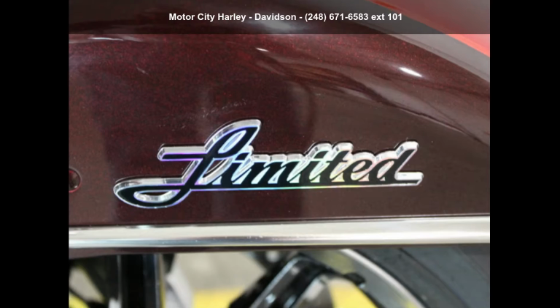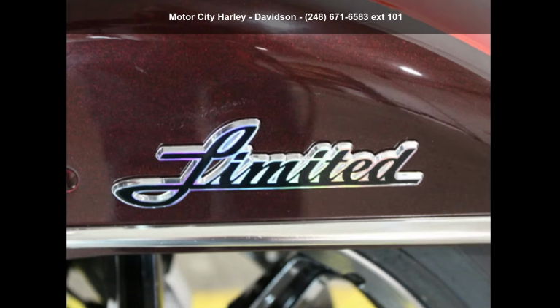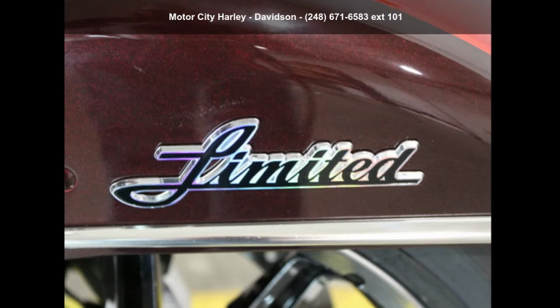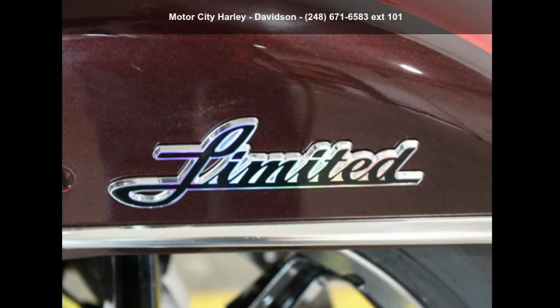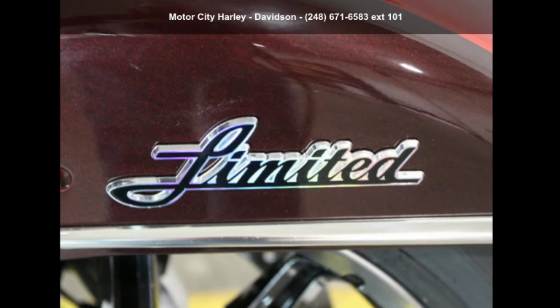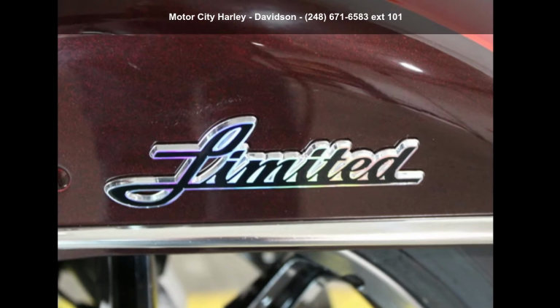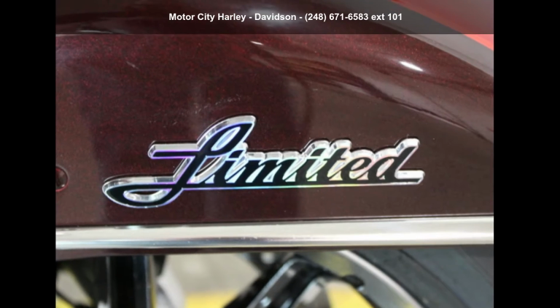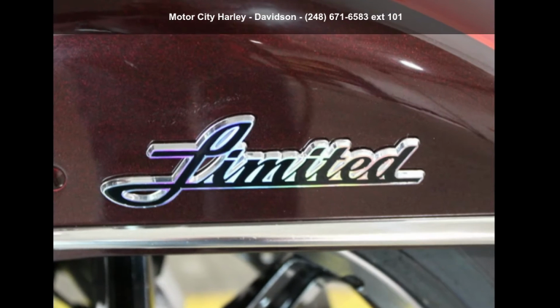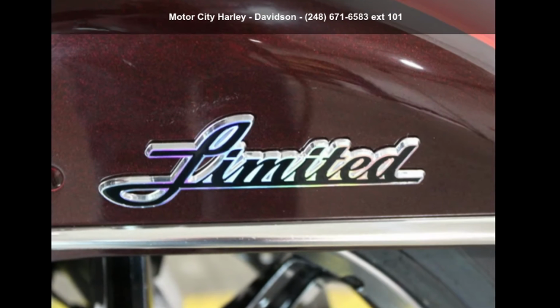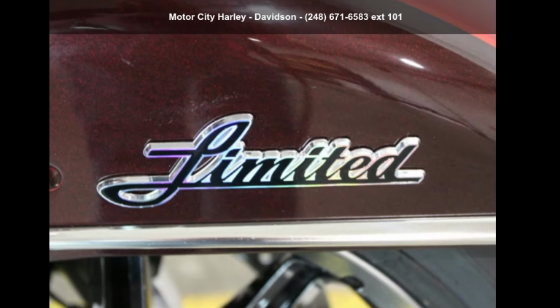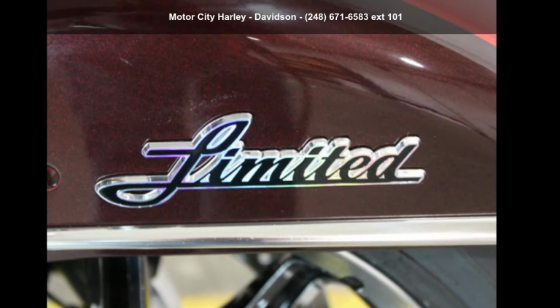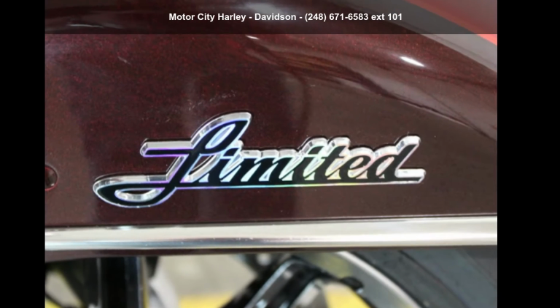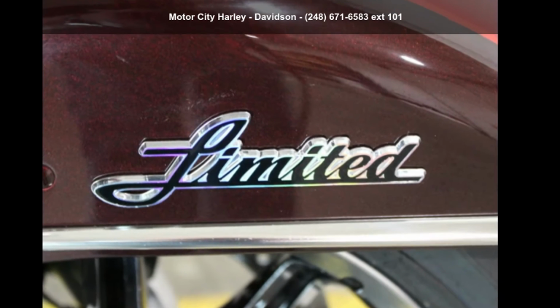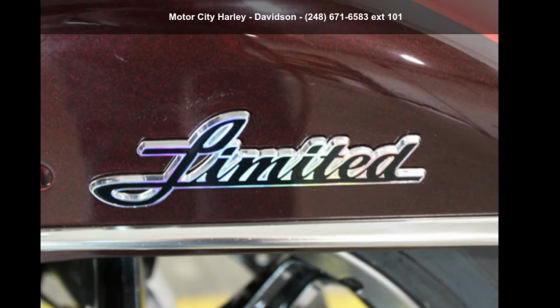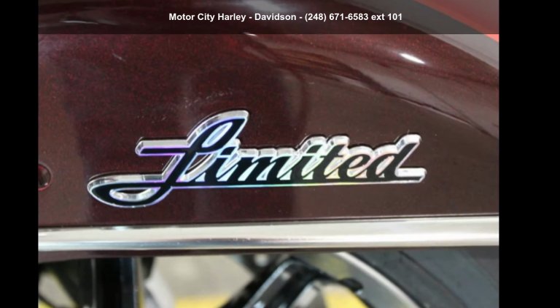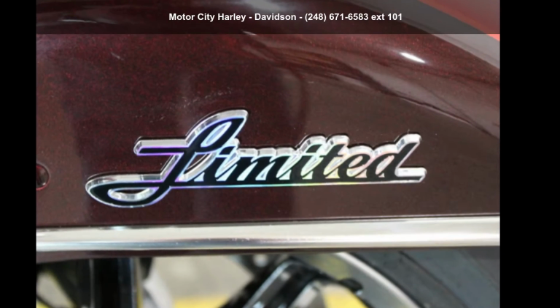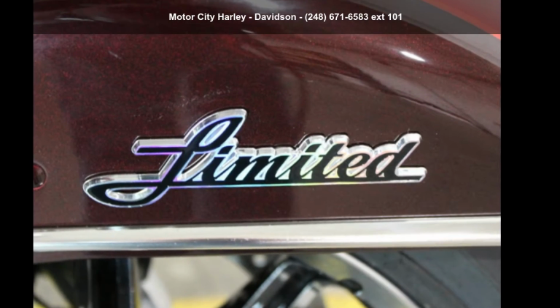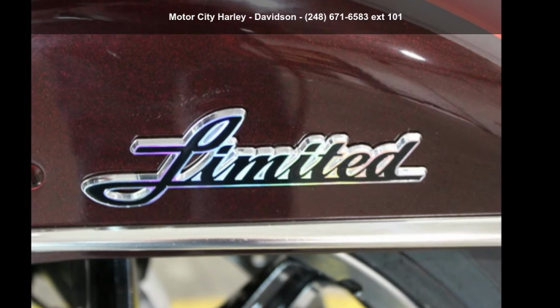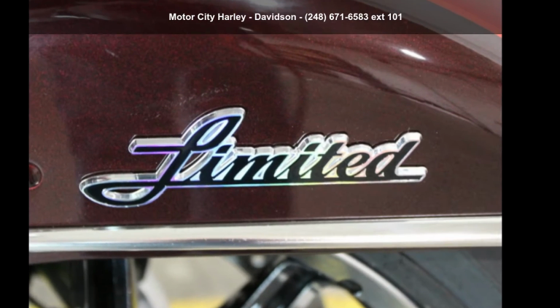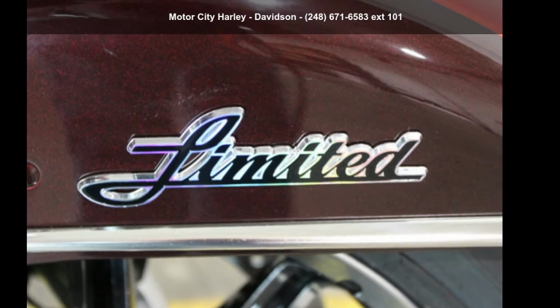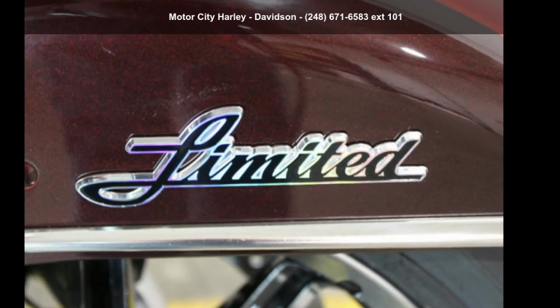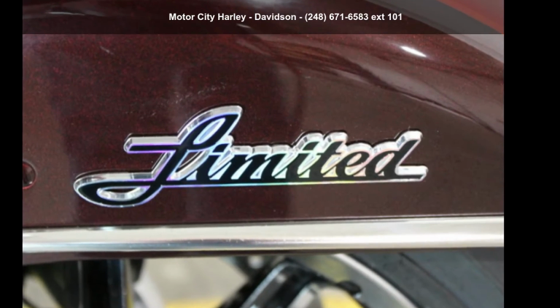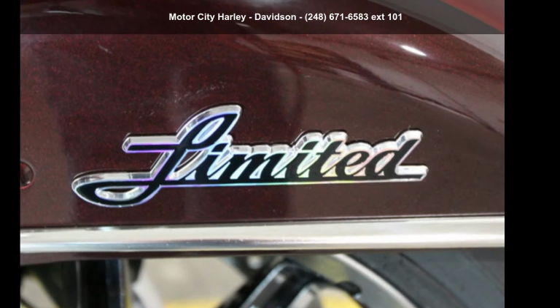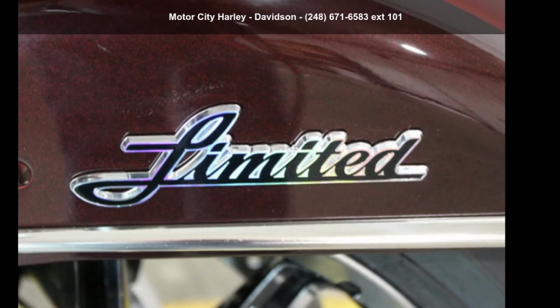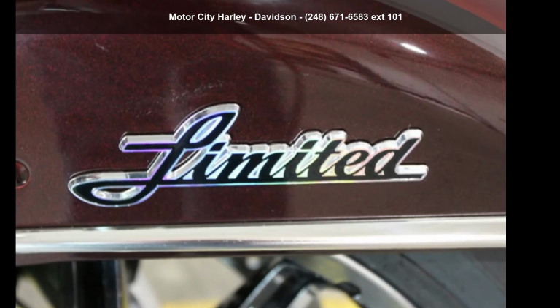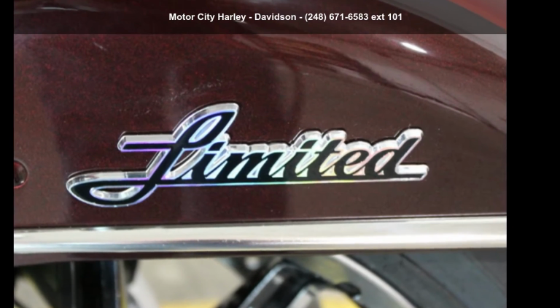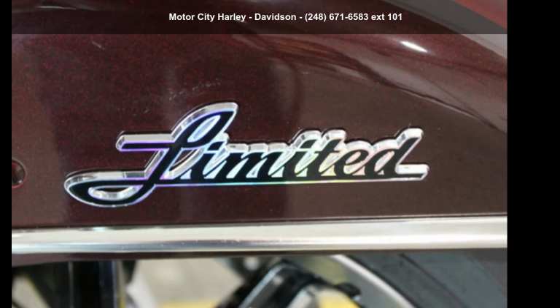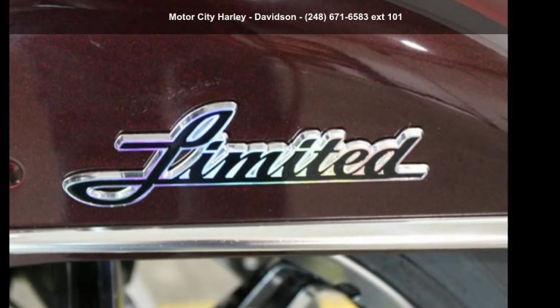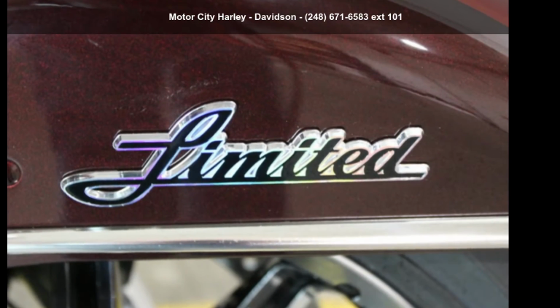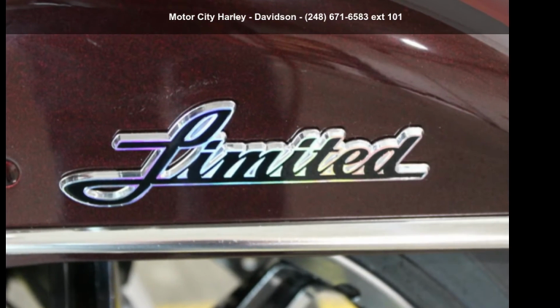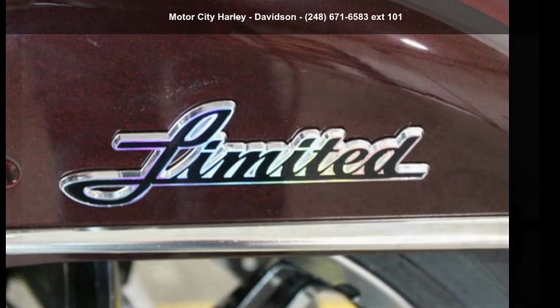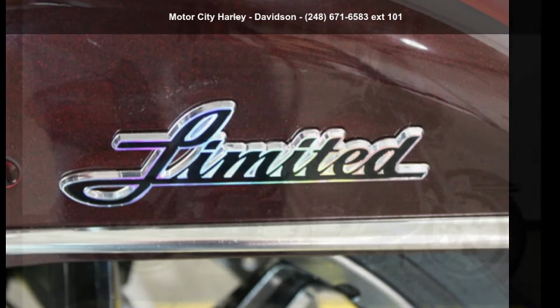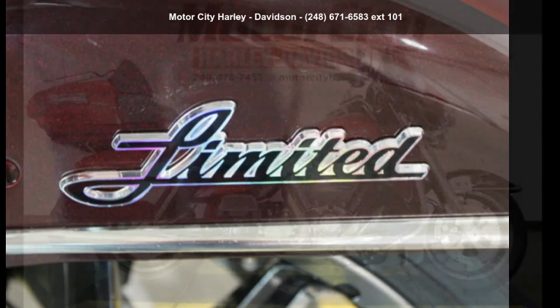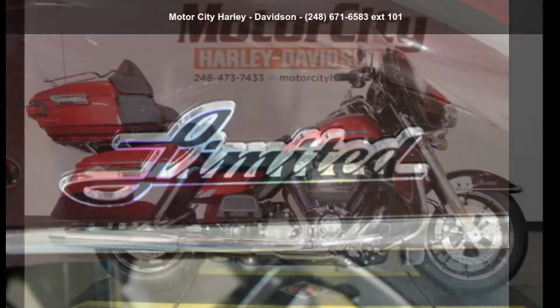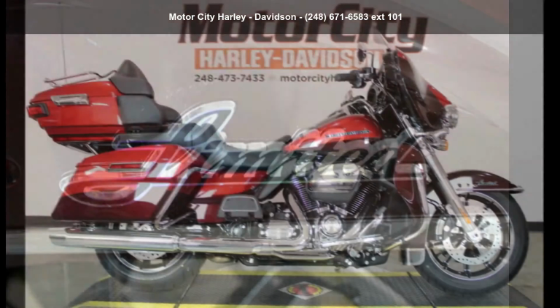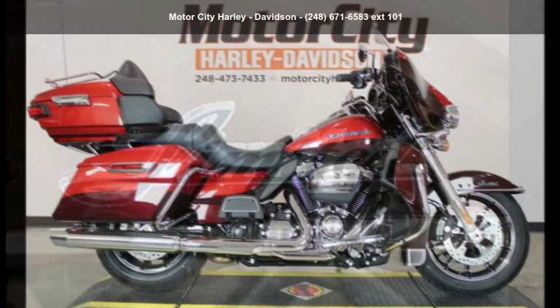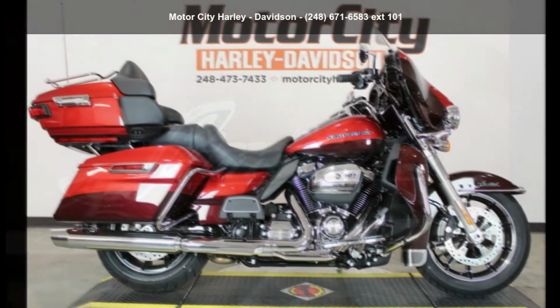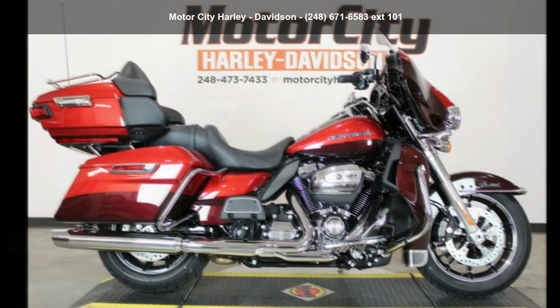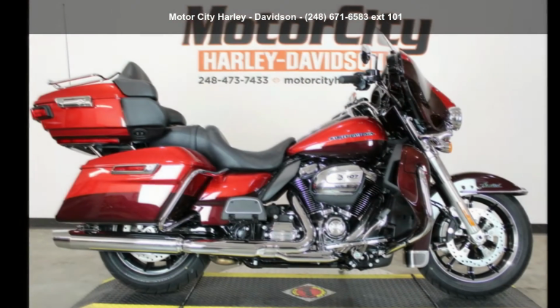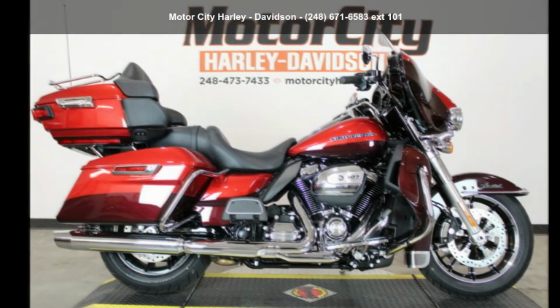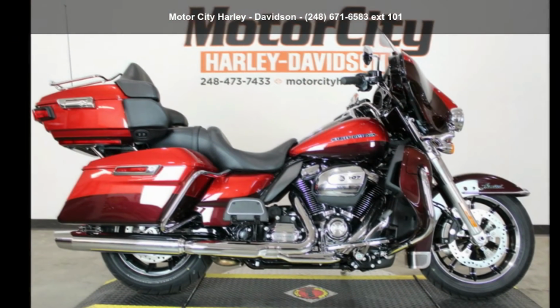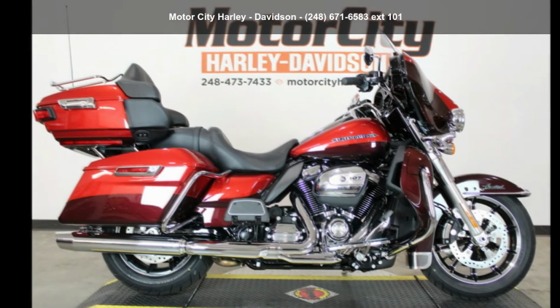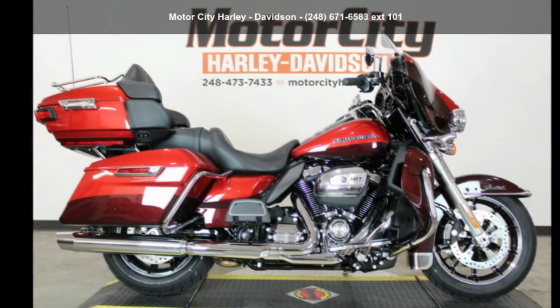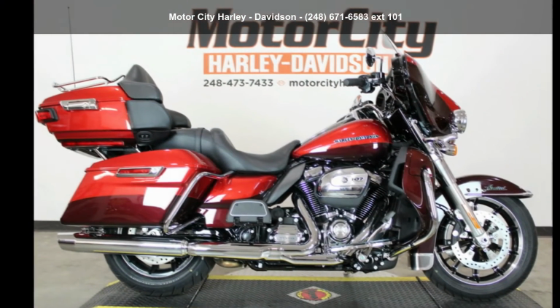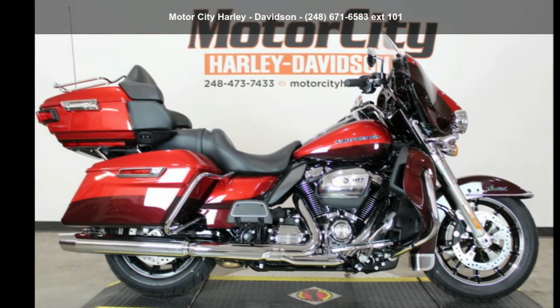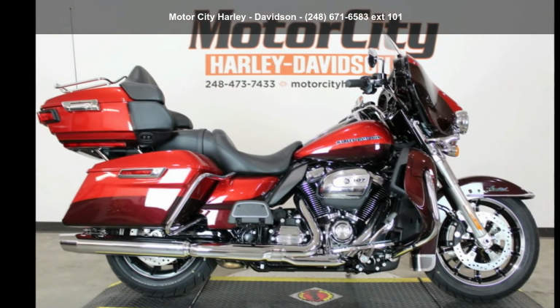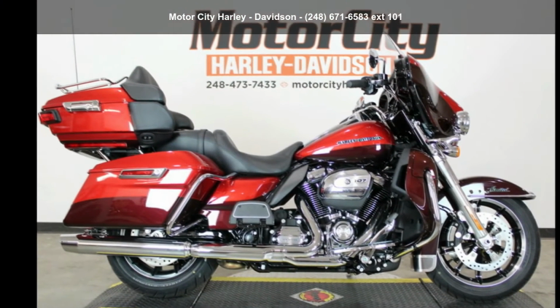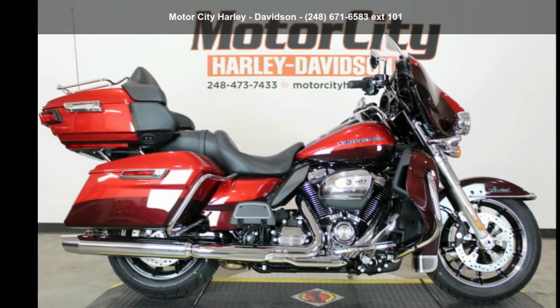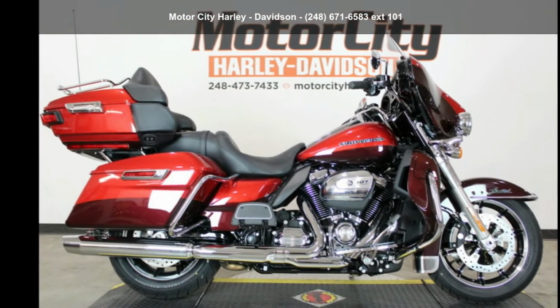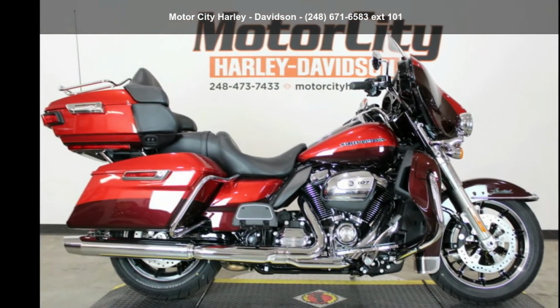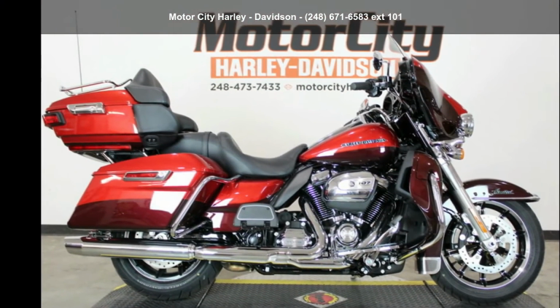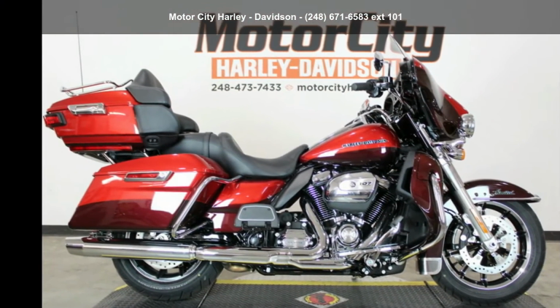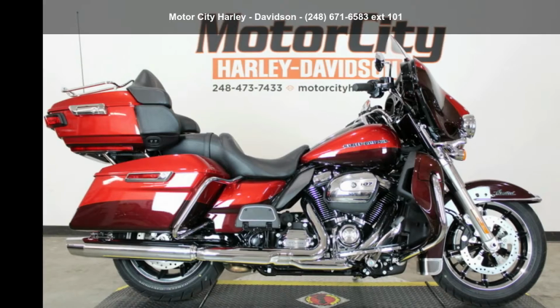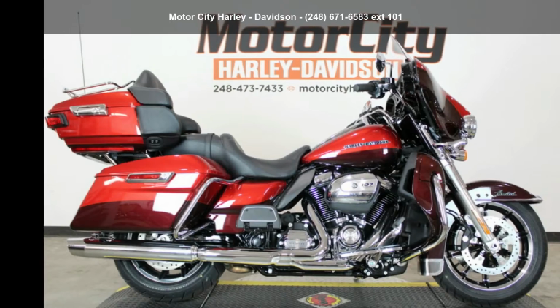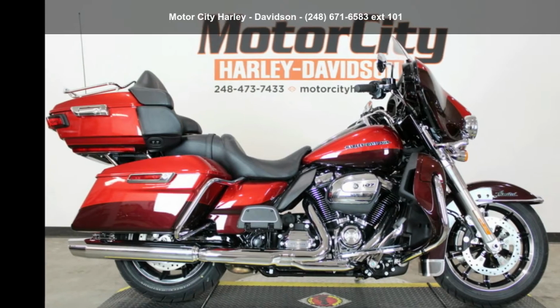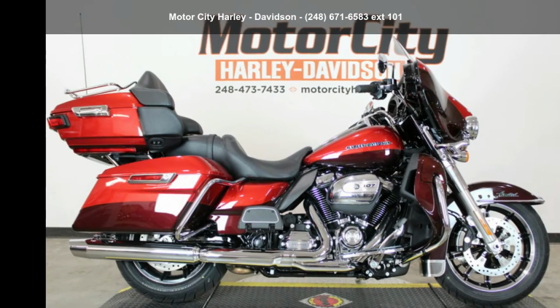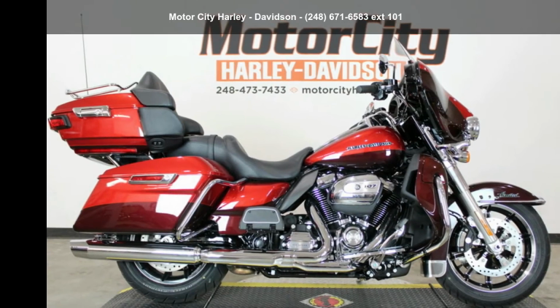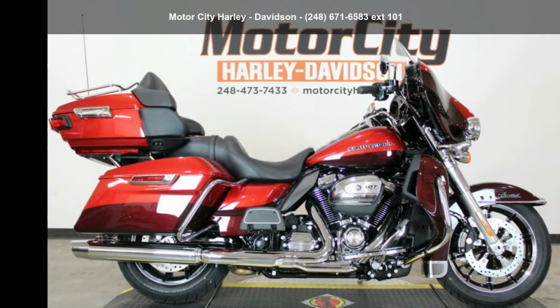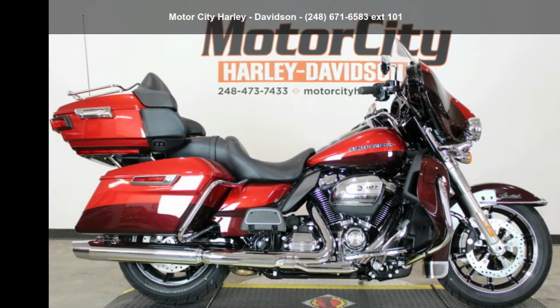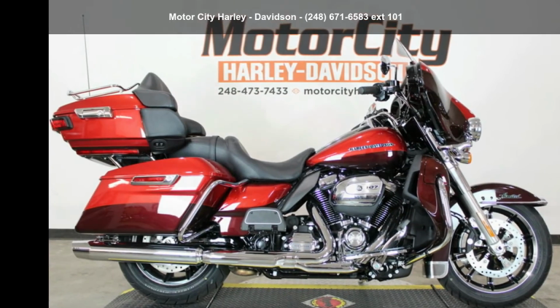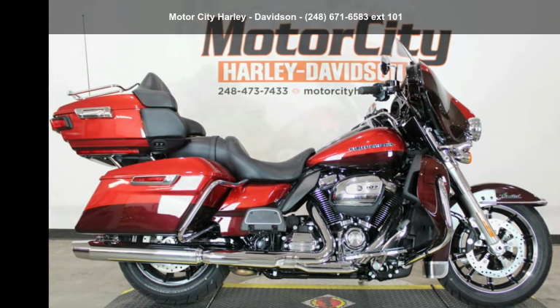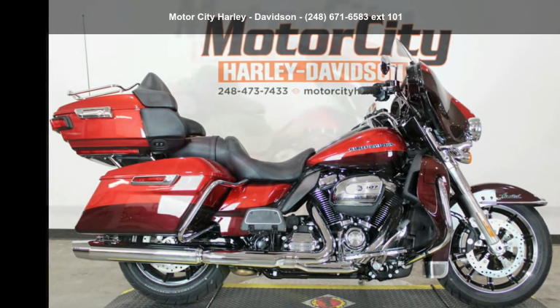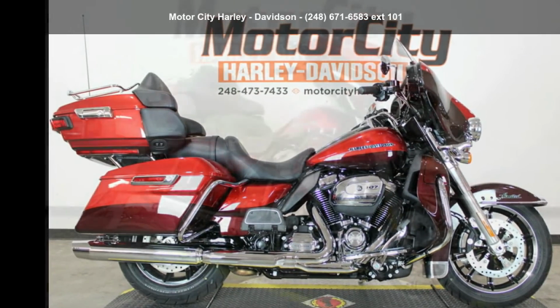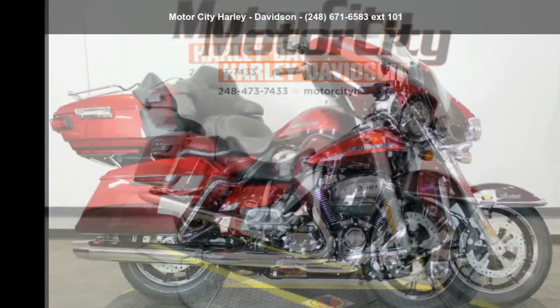Check out this Harley-Davidson 2018 FLHTK Ultra Limited. If you're looking for a solid bike, look no further.